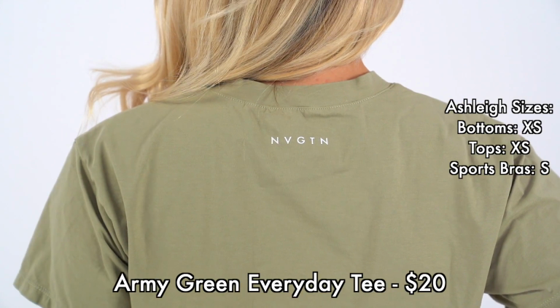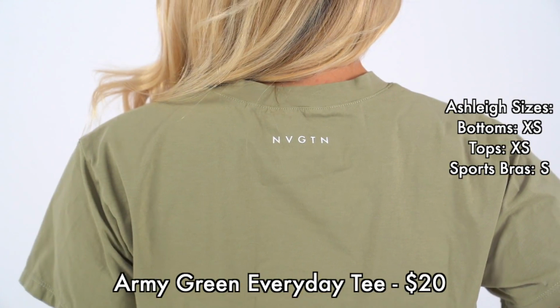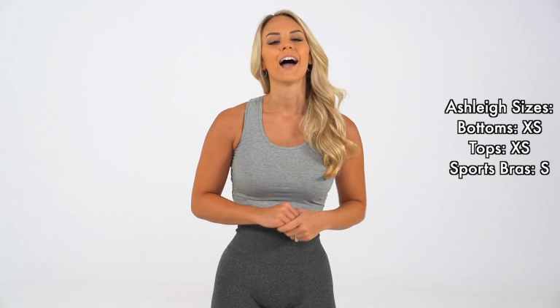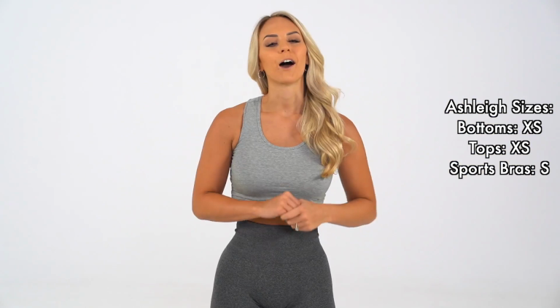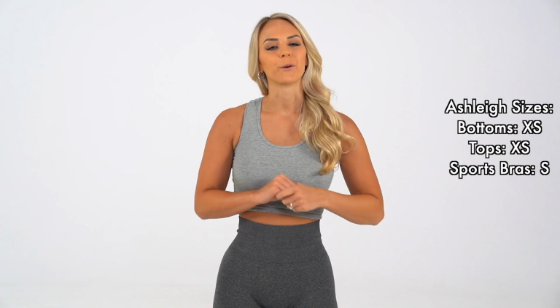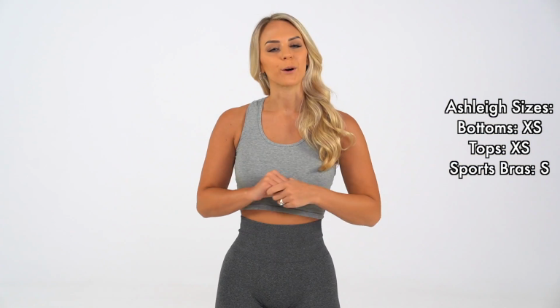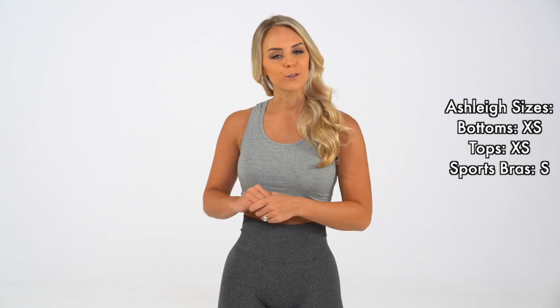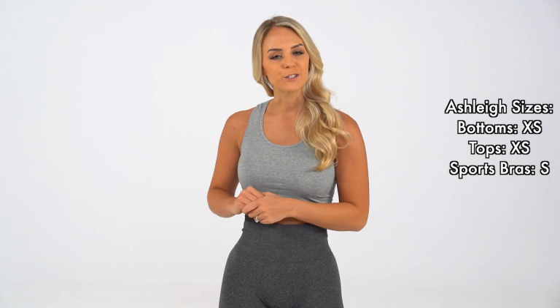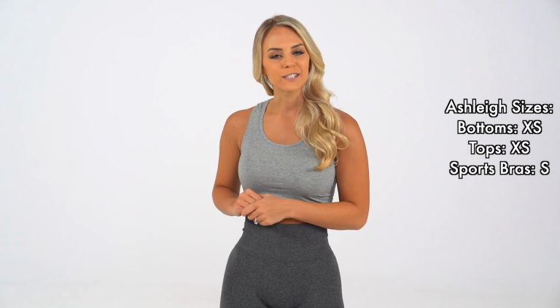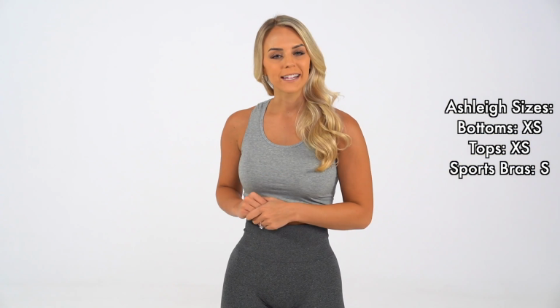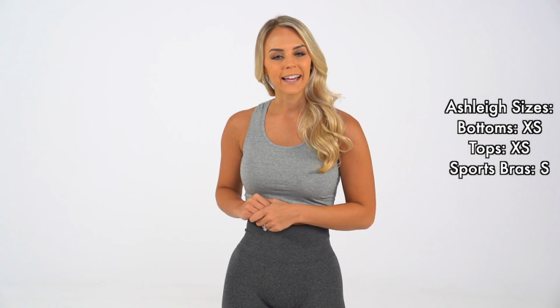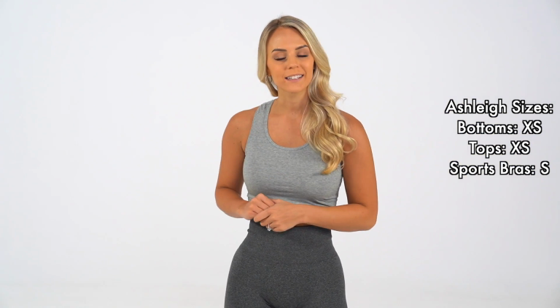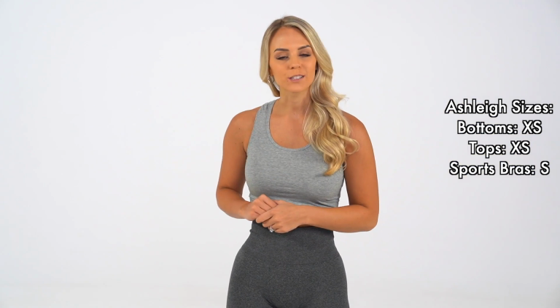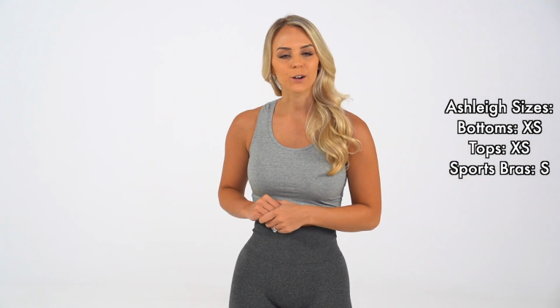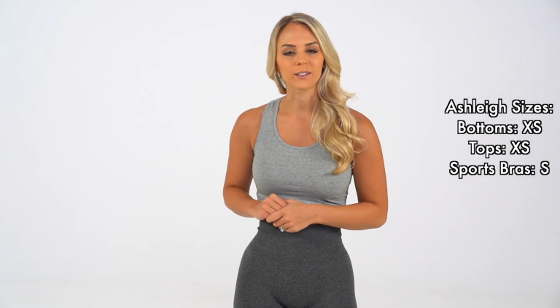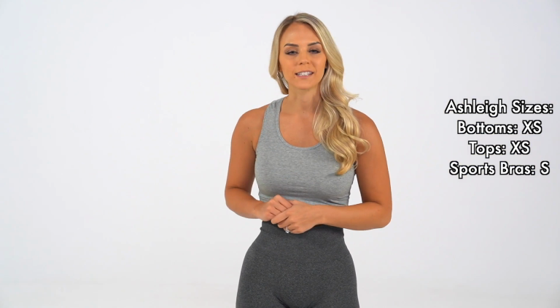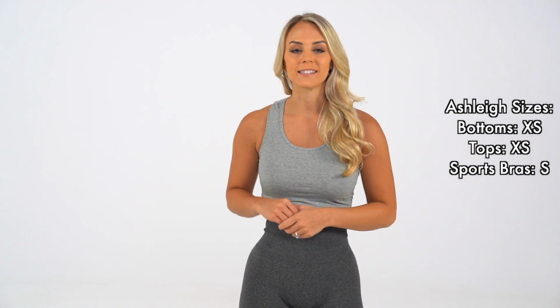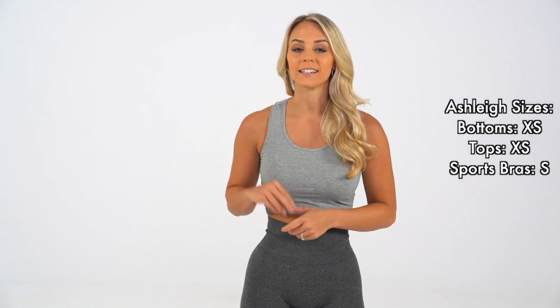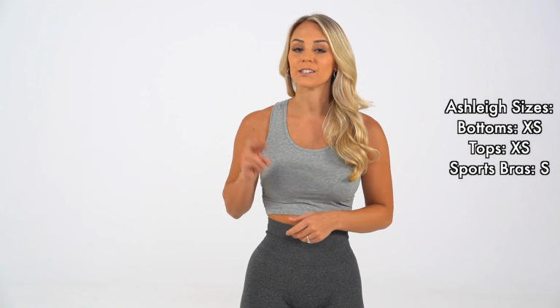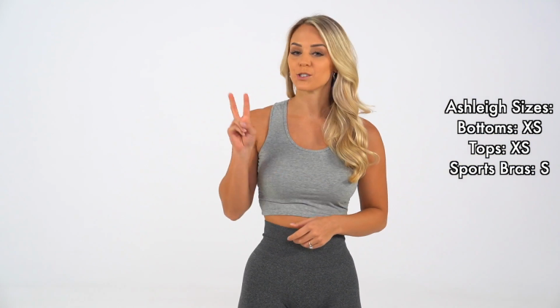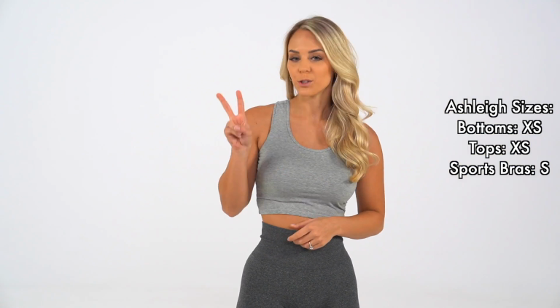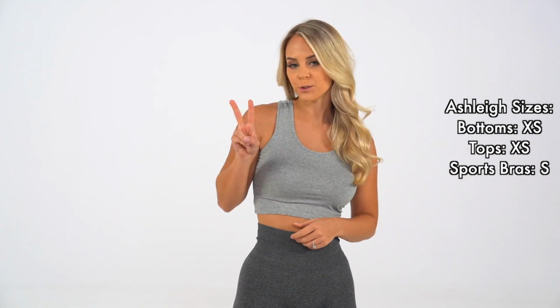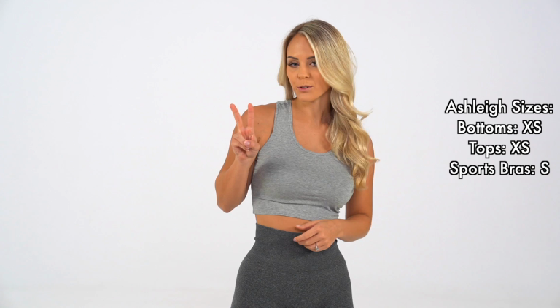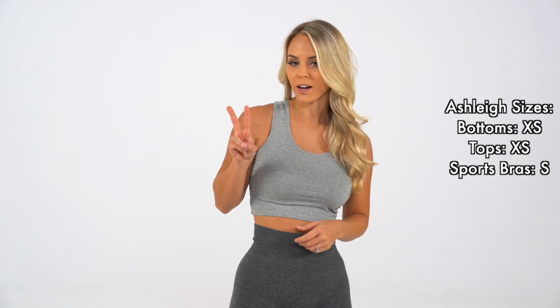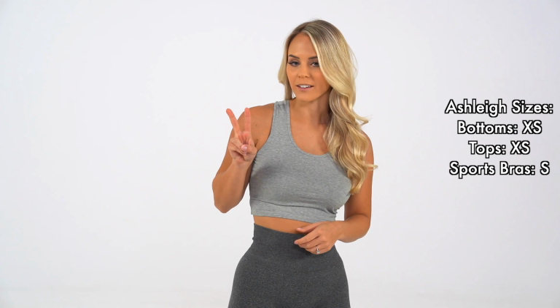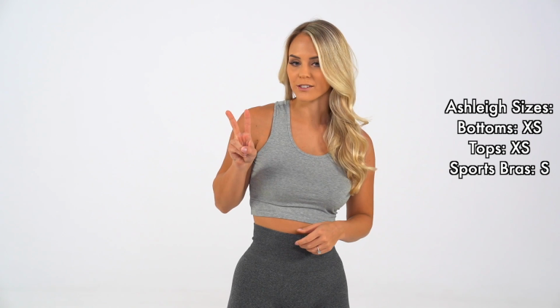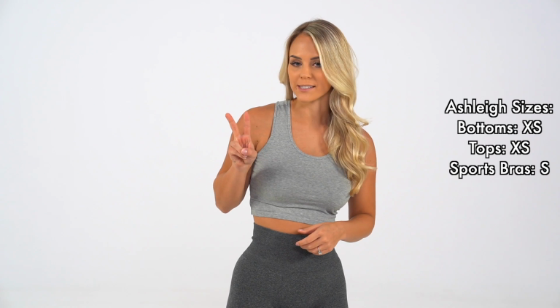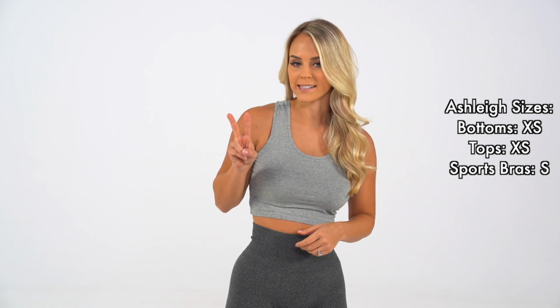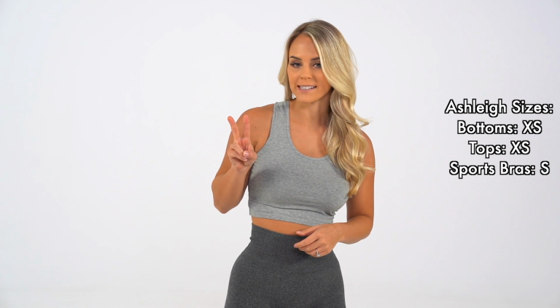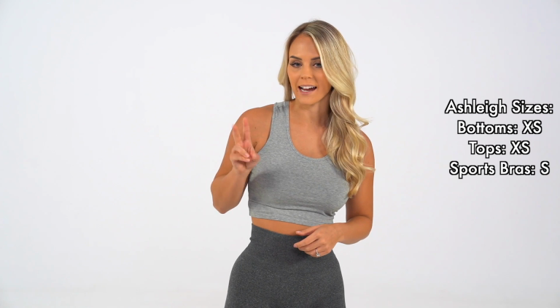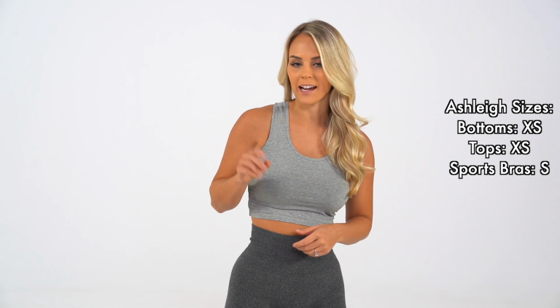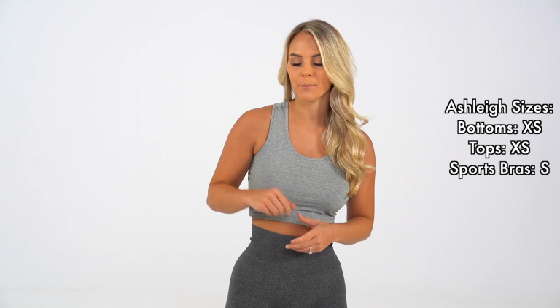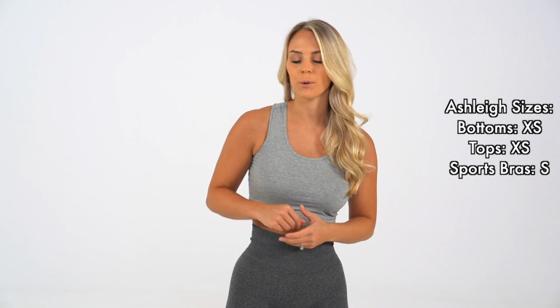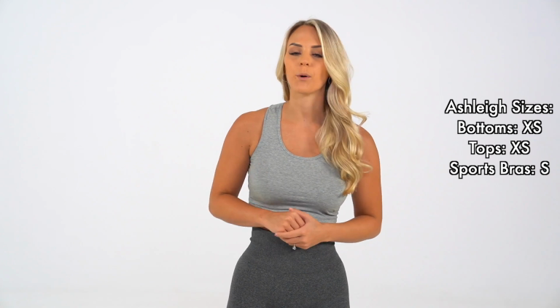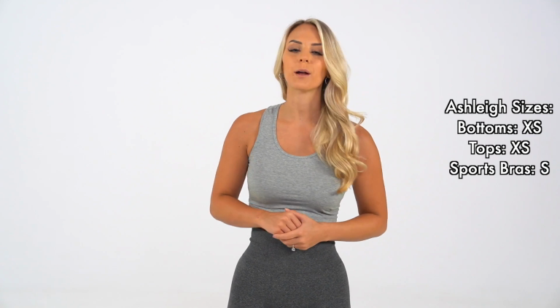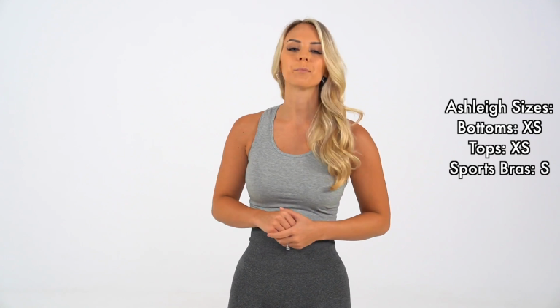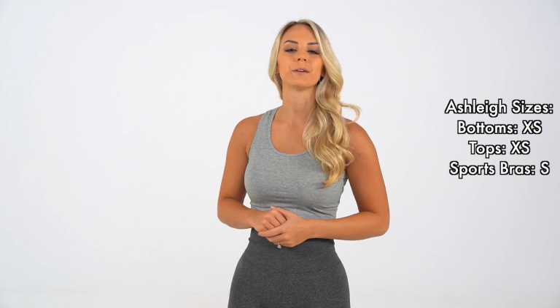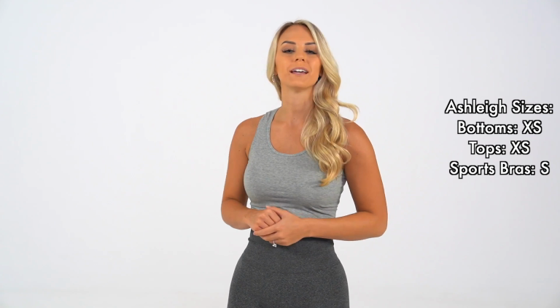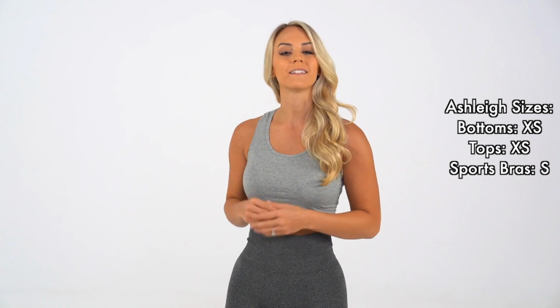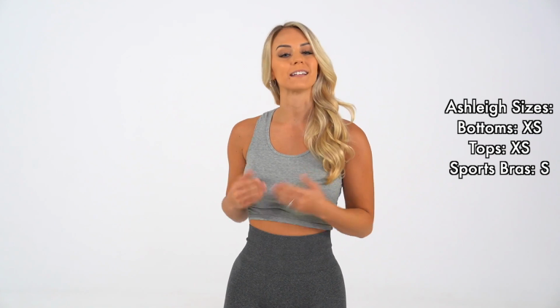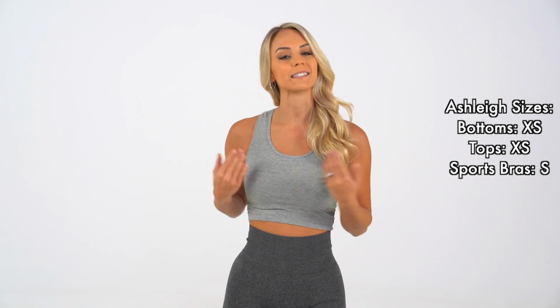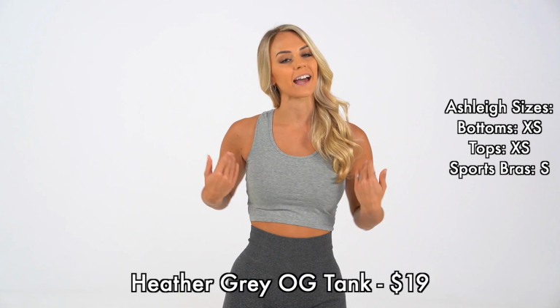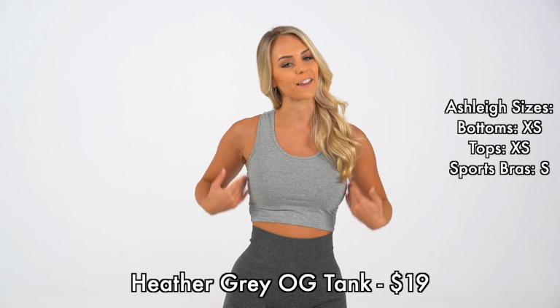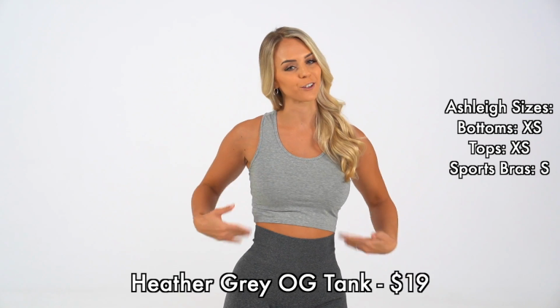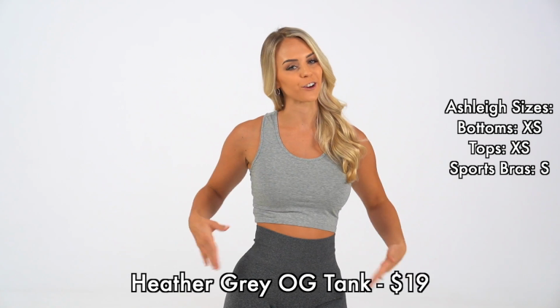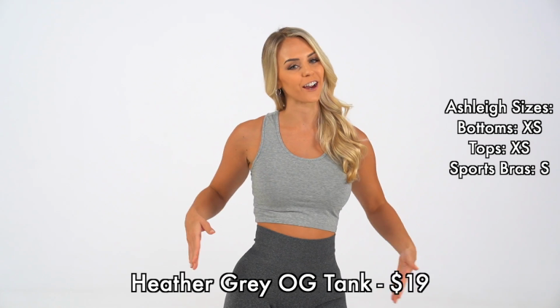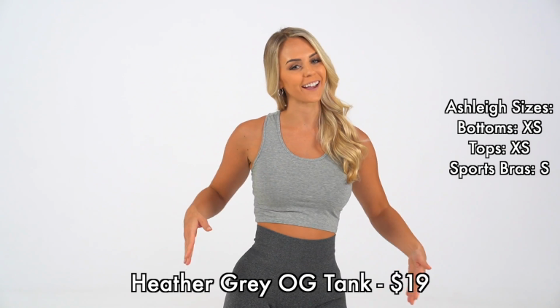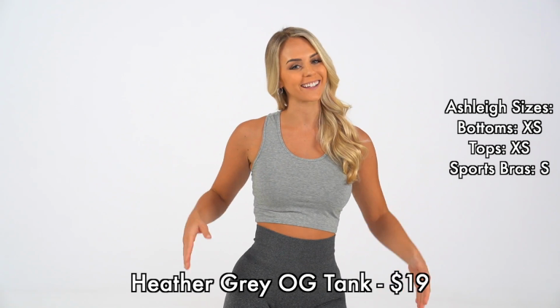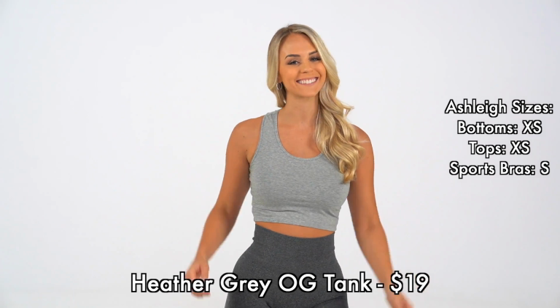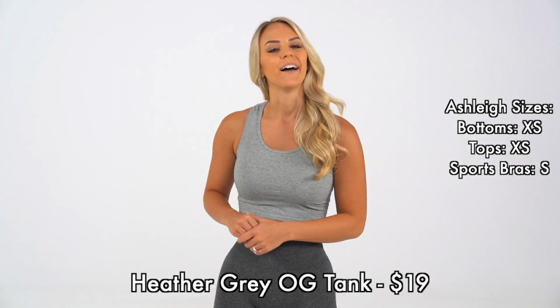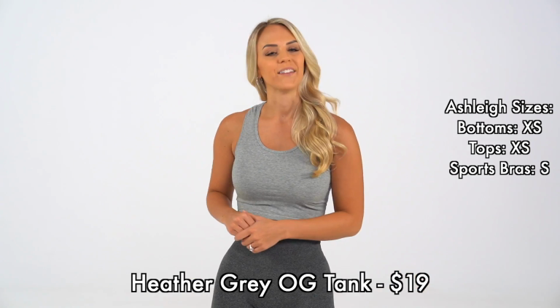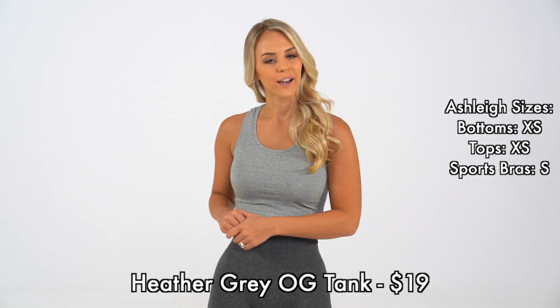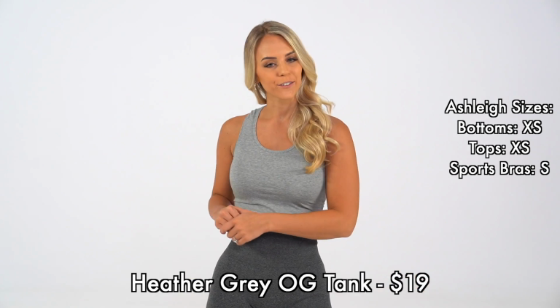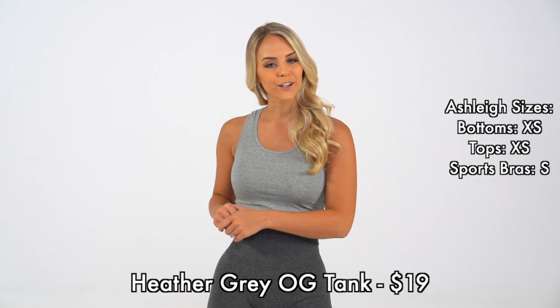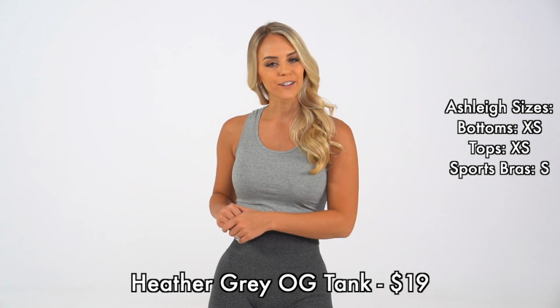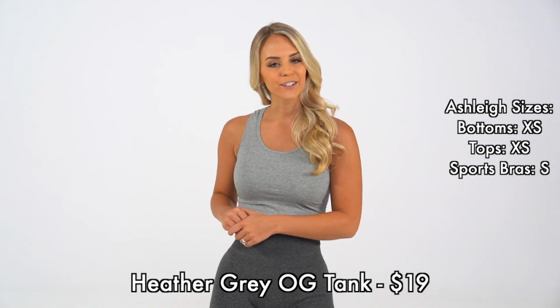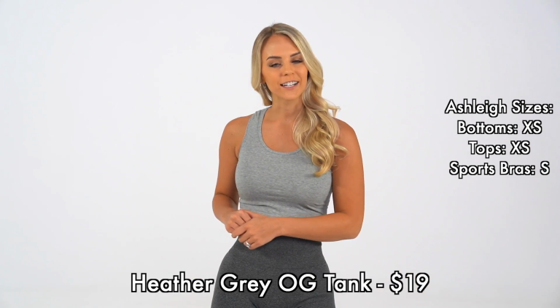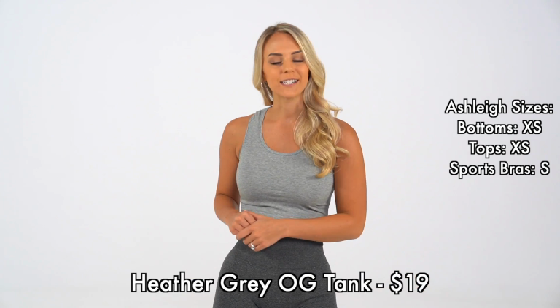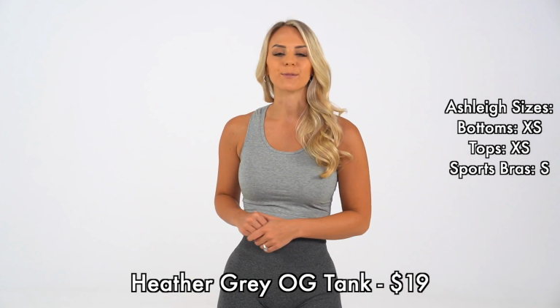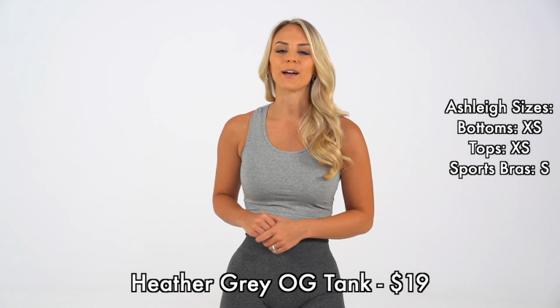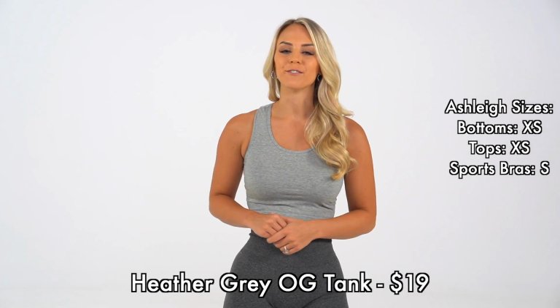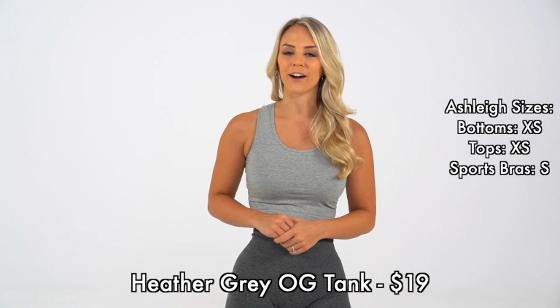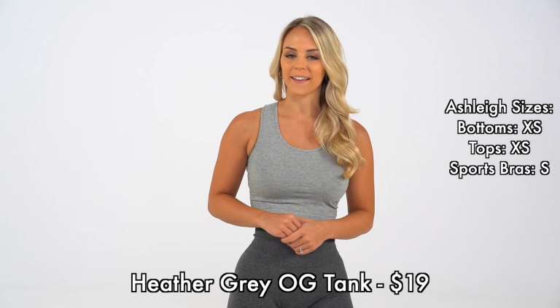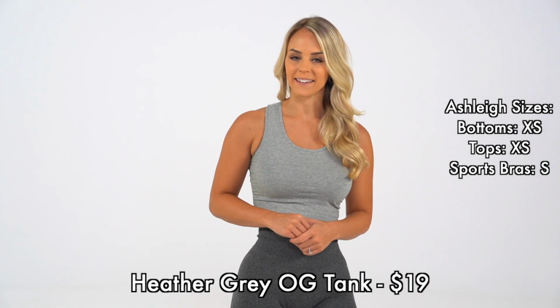Our OG tanks are releasing in two new colors this time, one being this tether gray, and the other color is red violet.